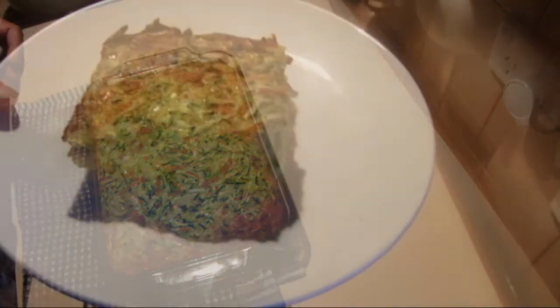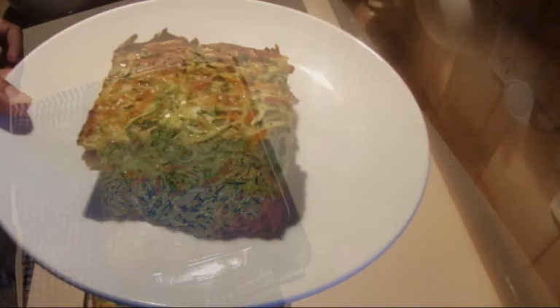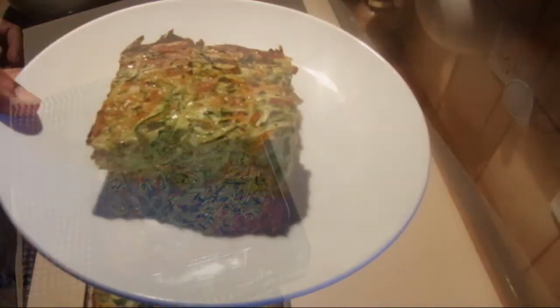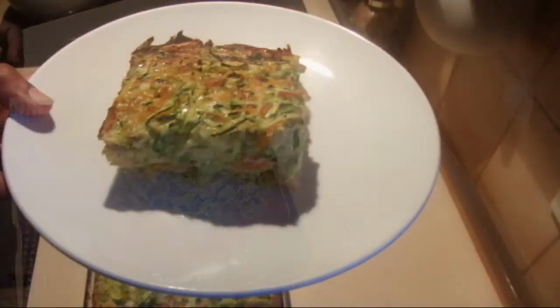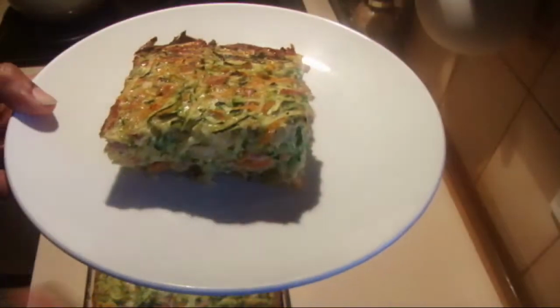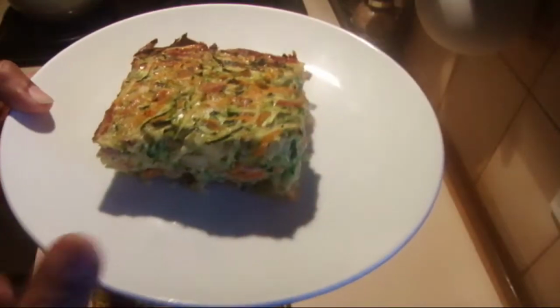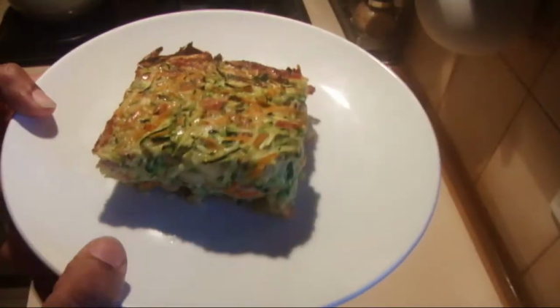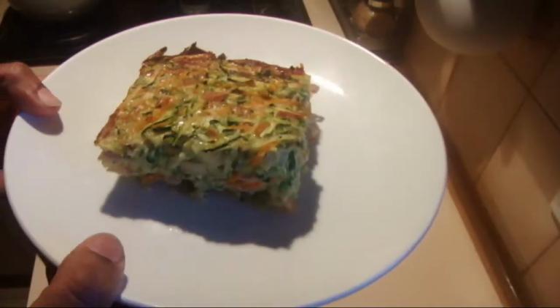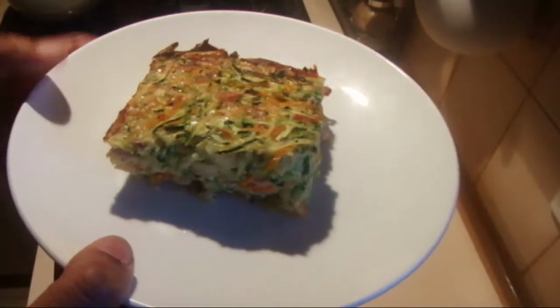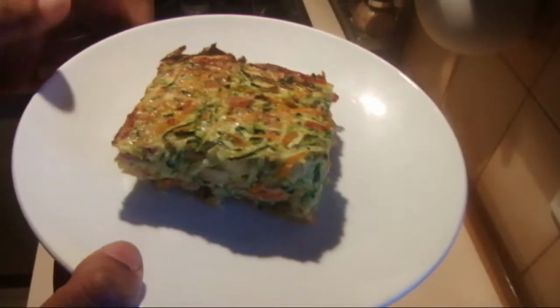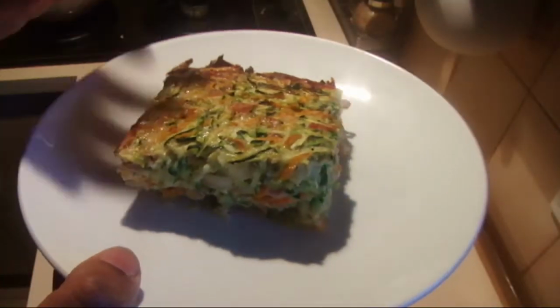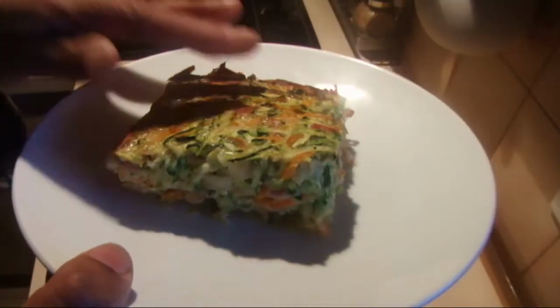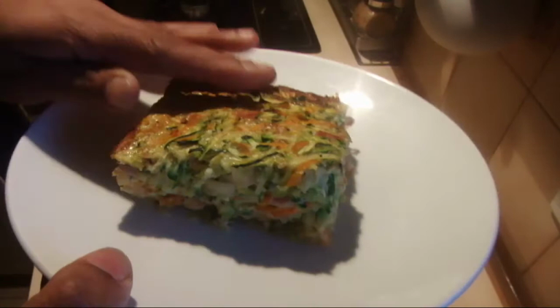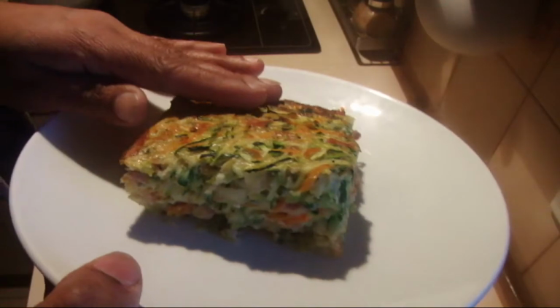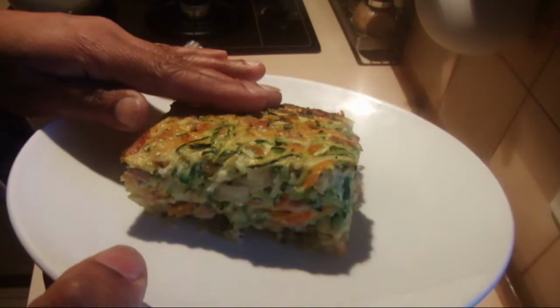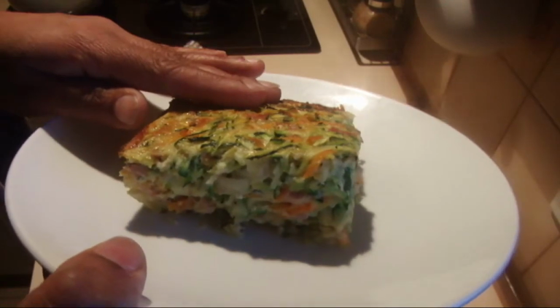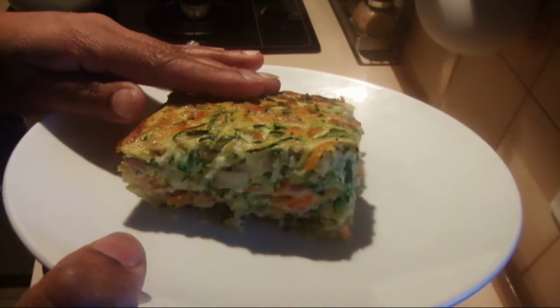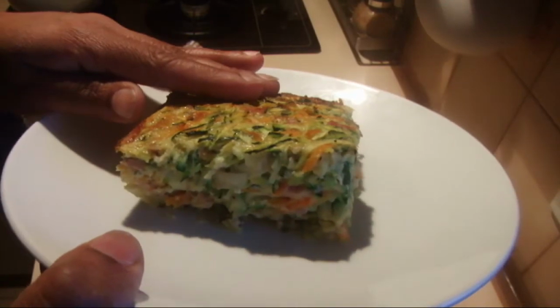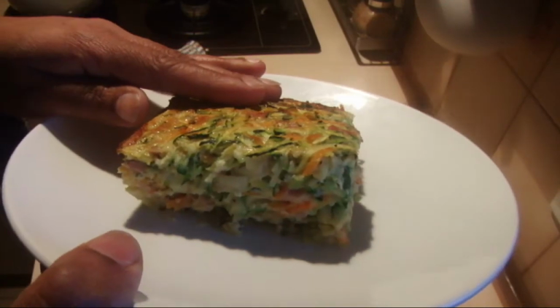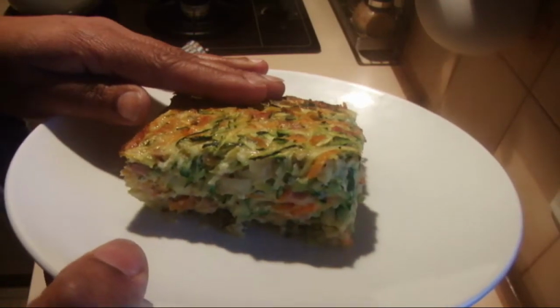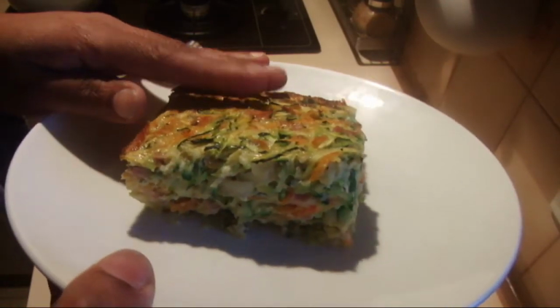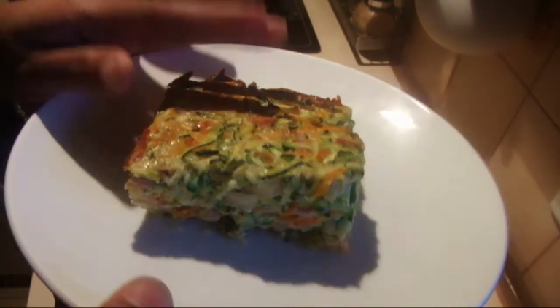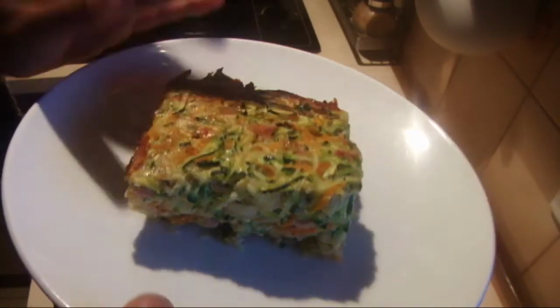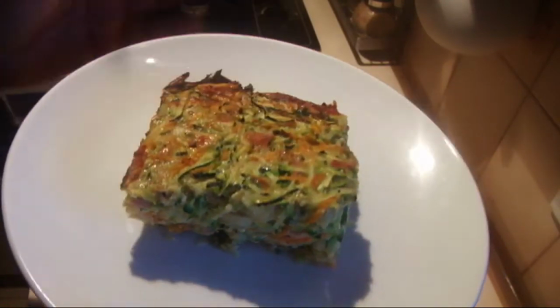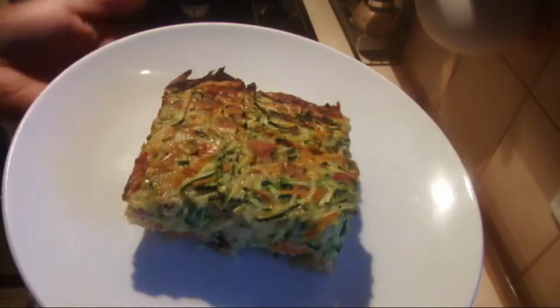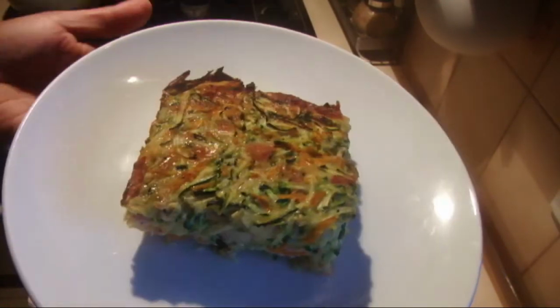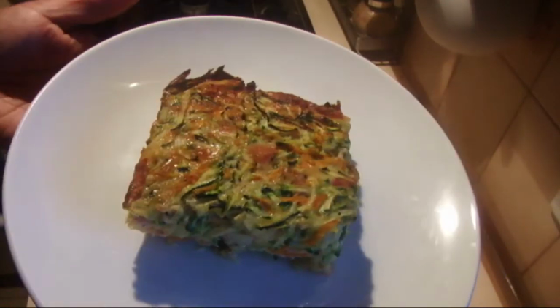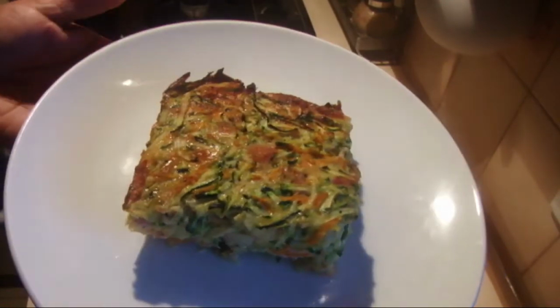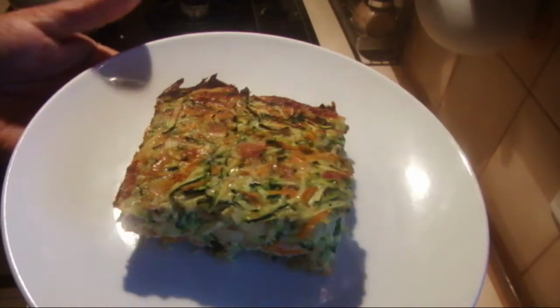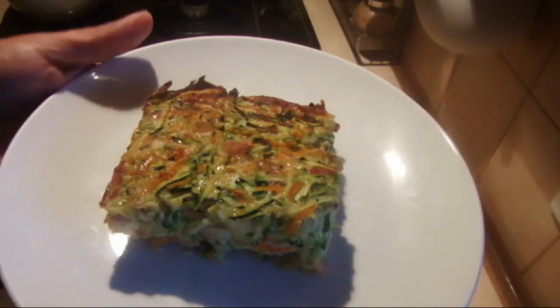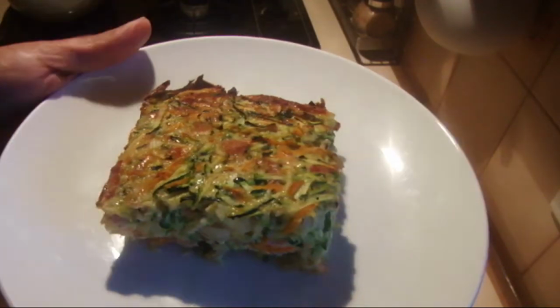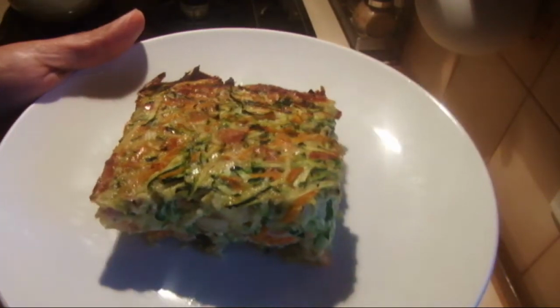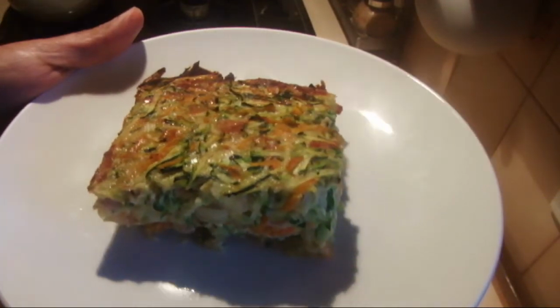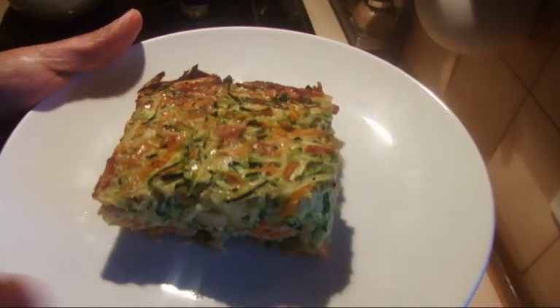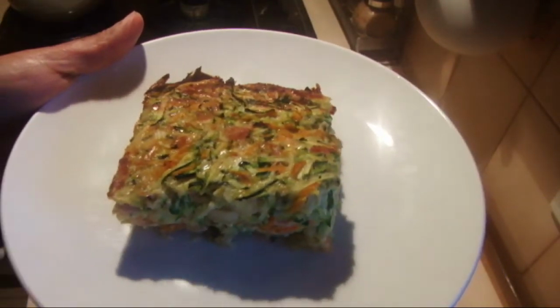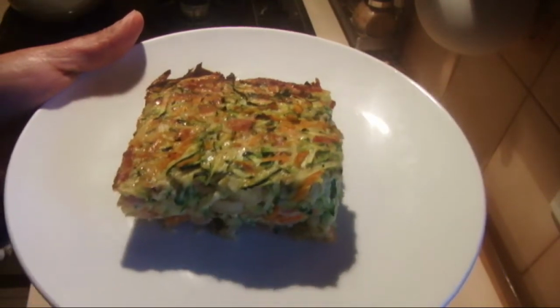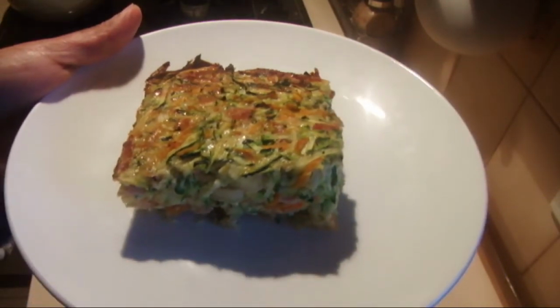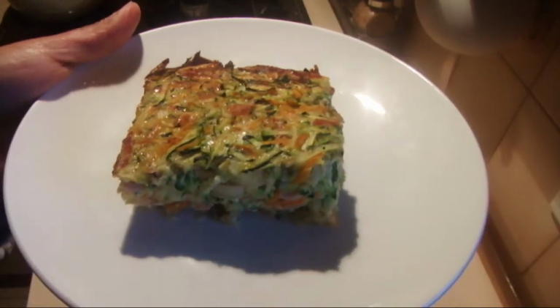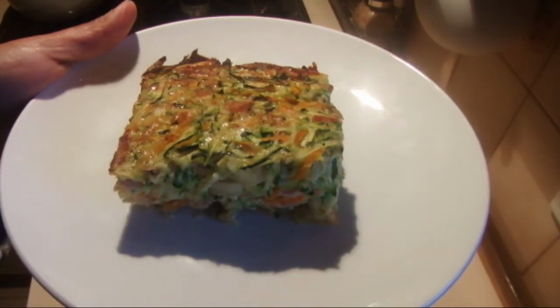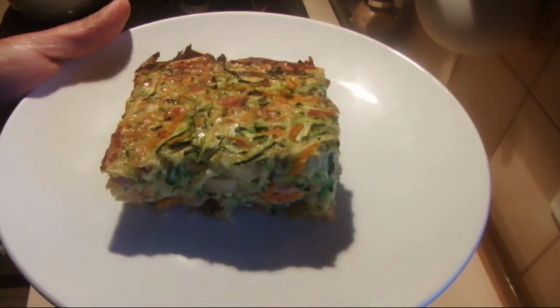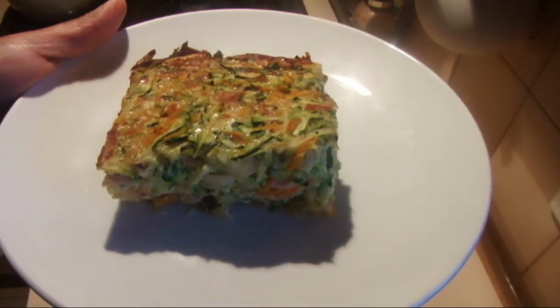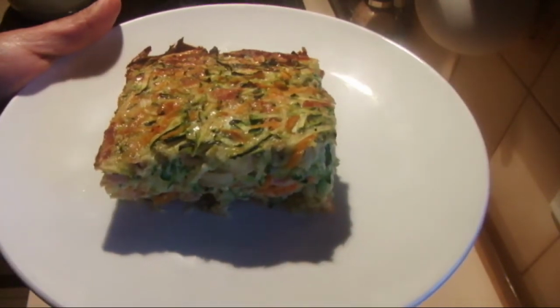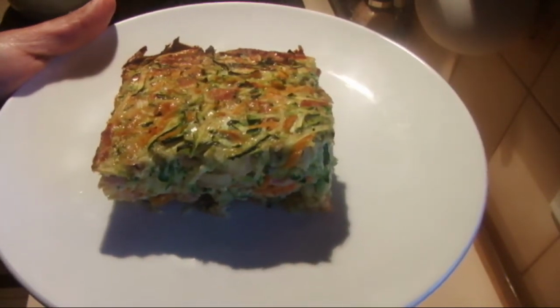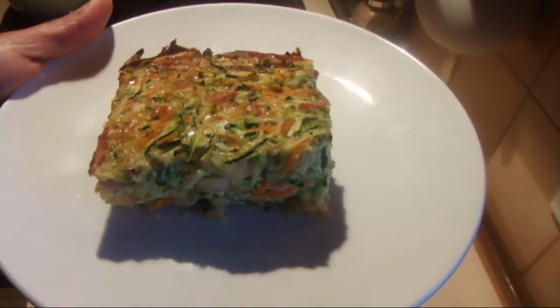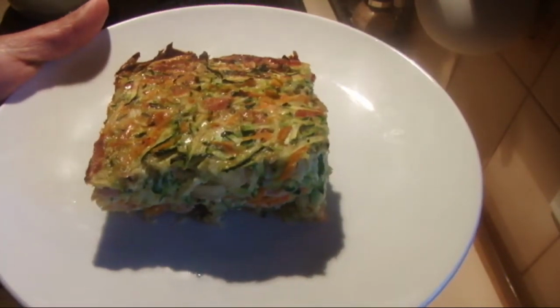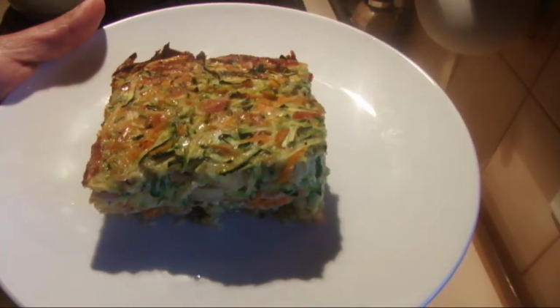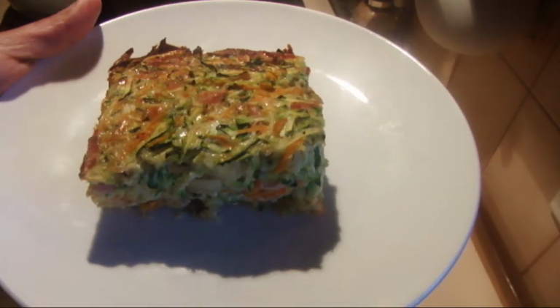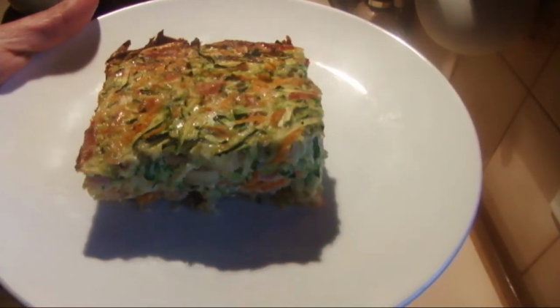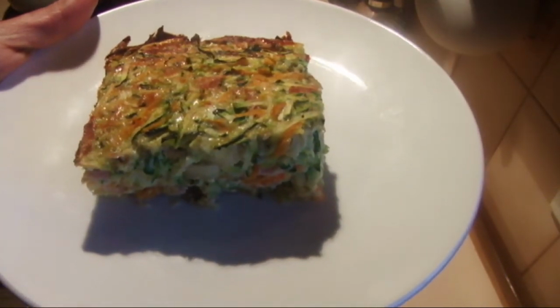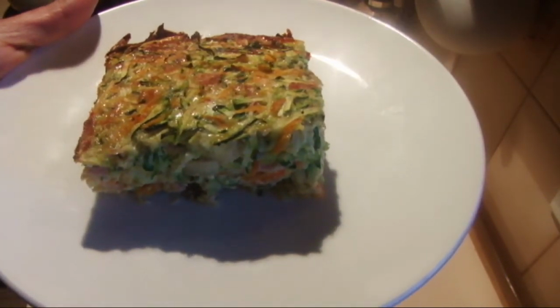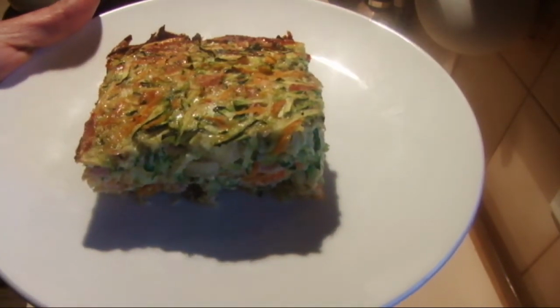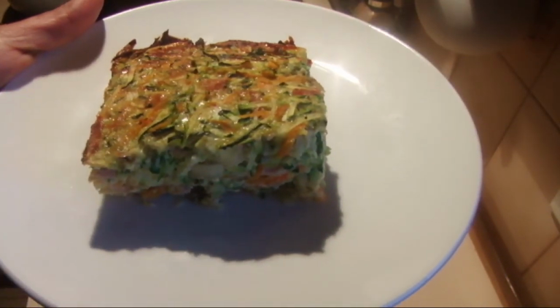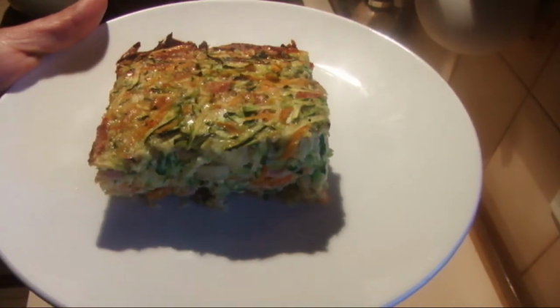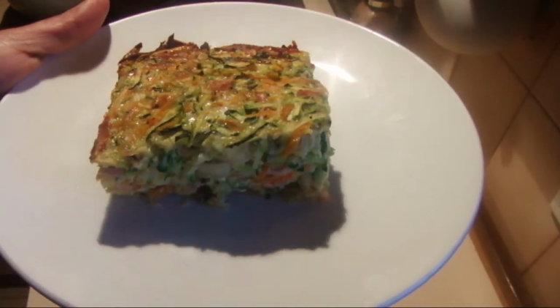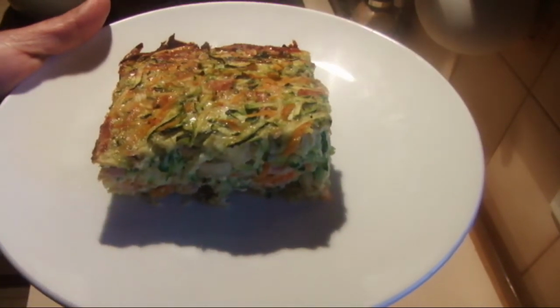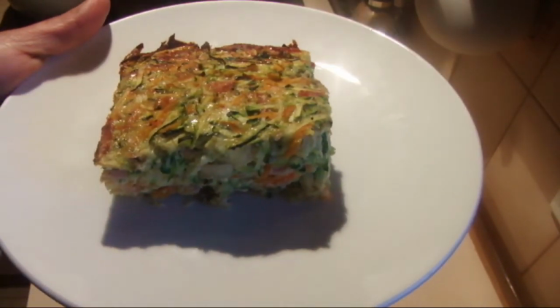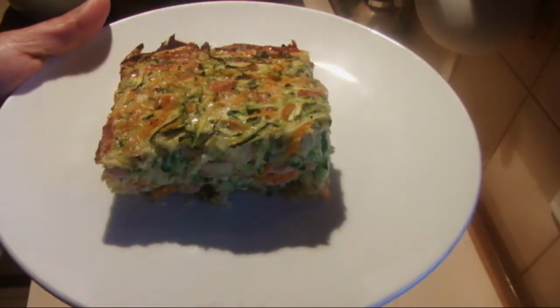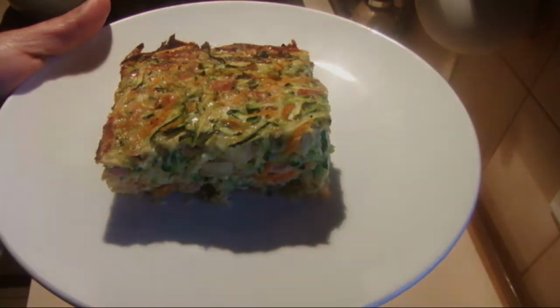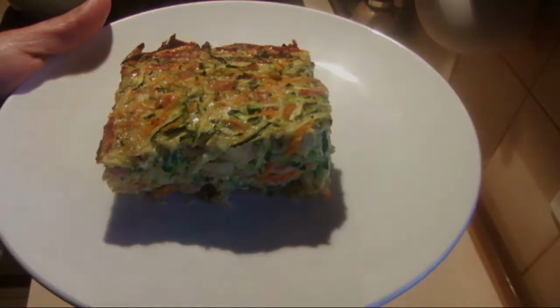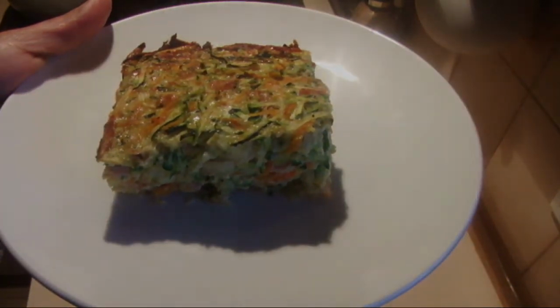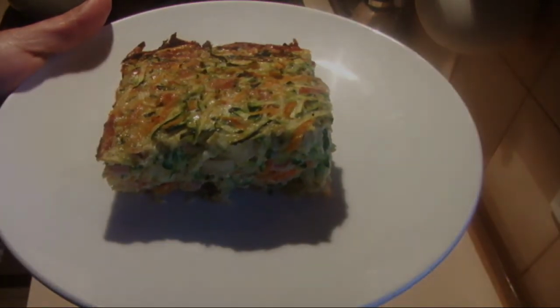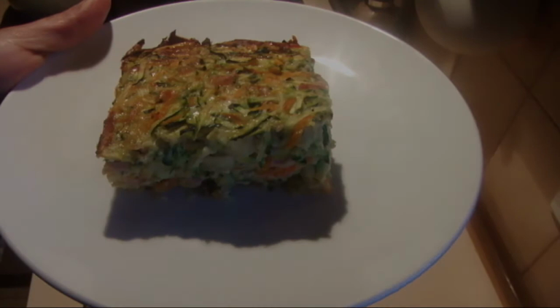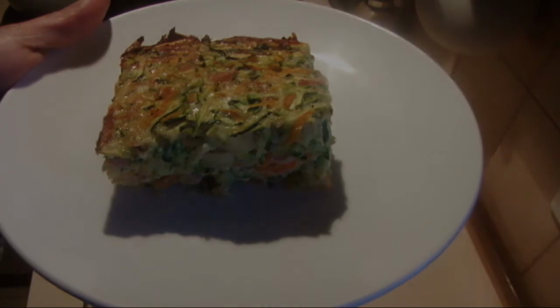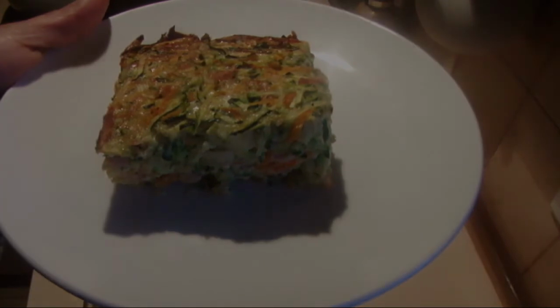I've cut the zucchini slice and this is how it looks. I hope you will enjoy this recipe. Thank you for watching.